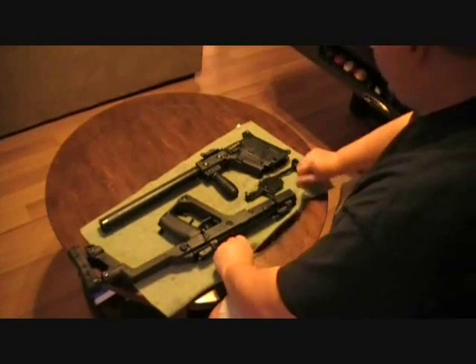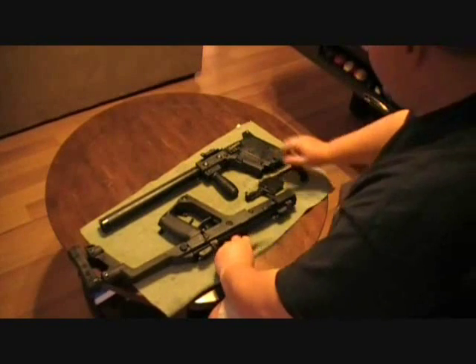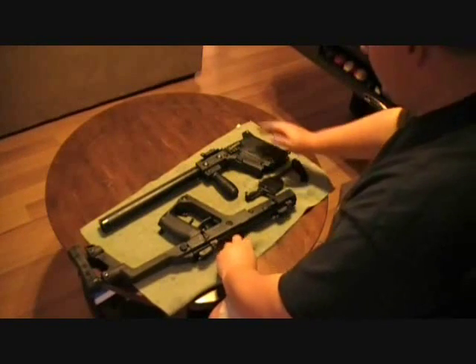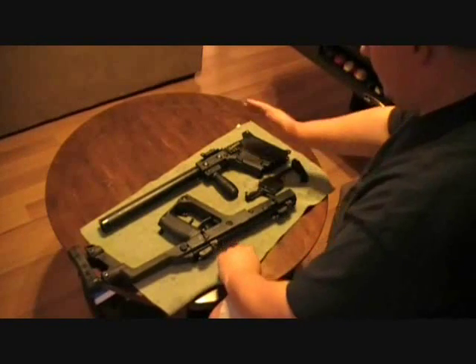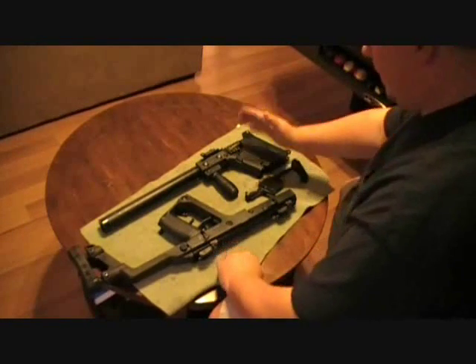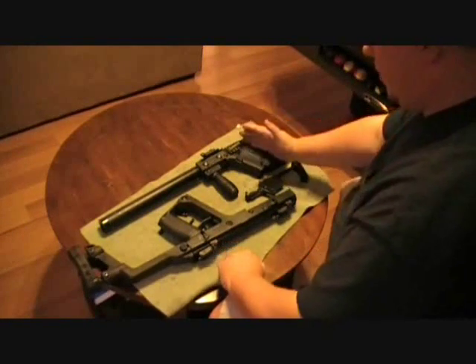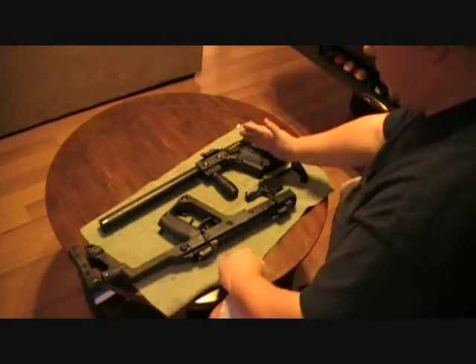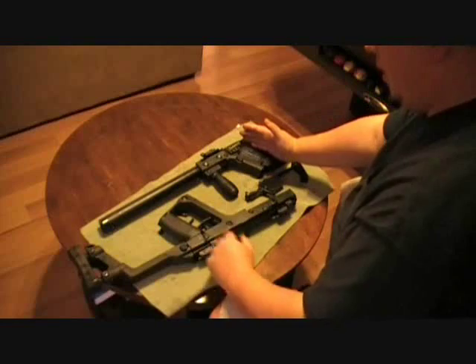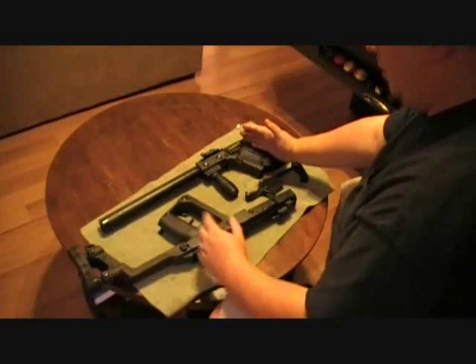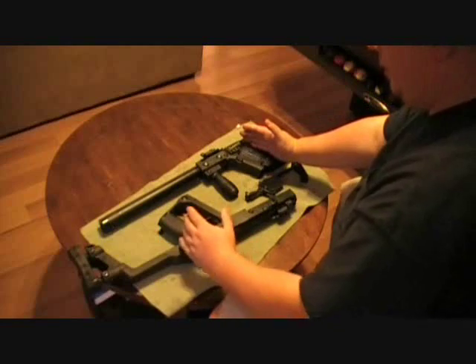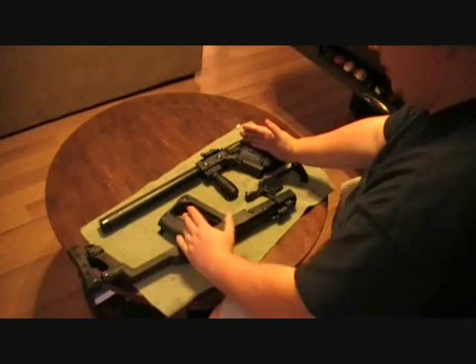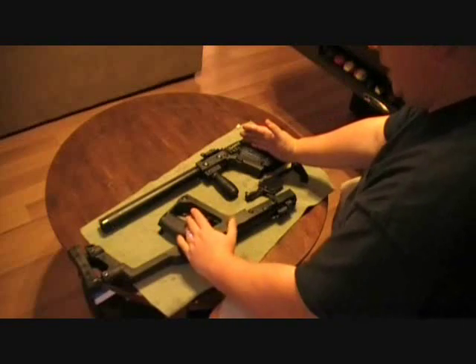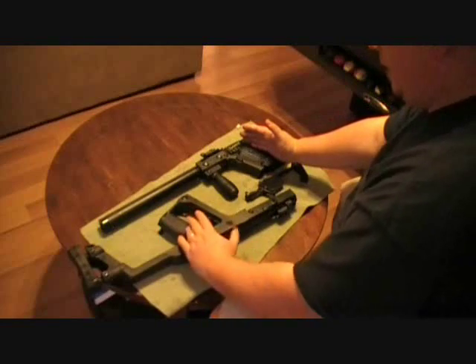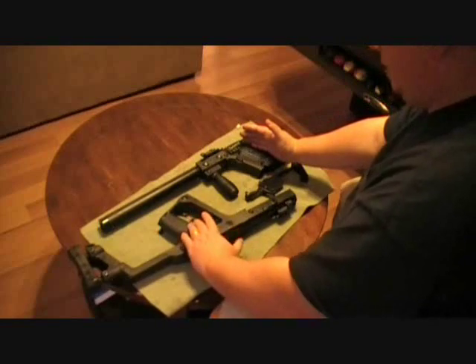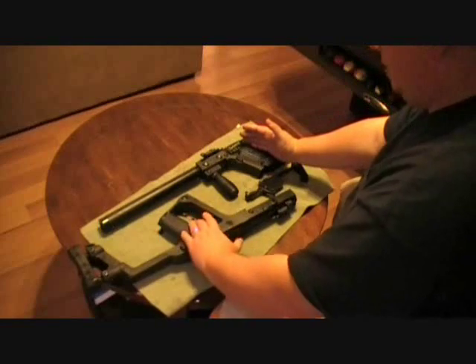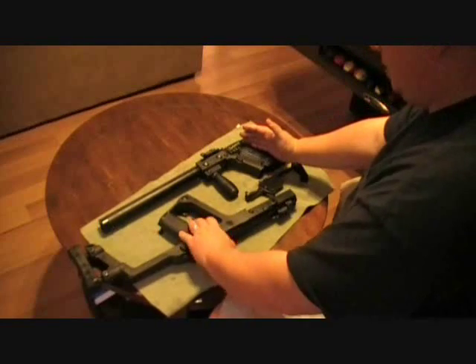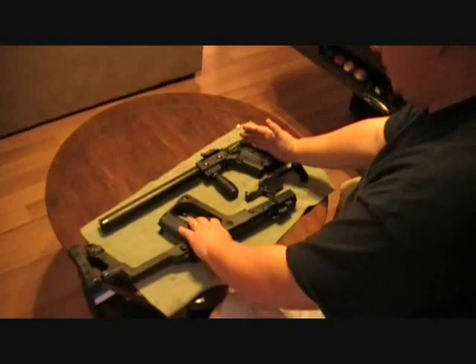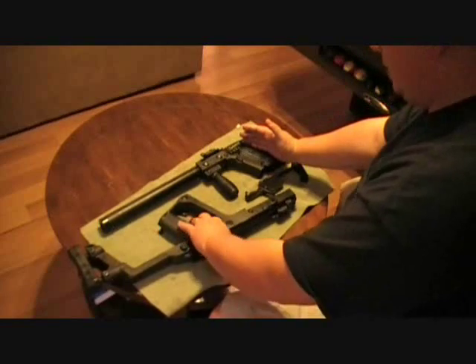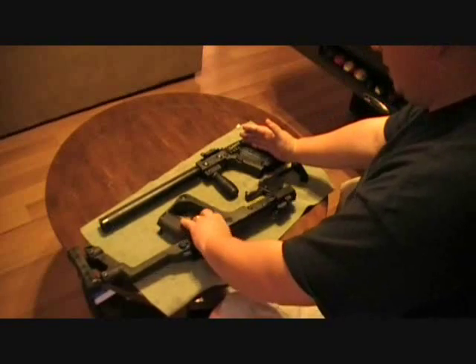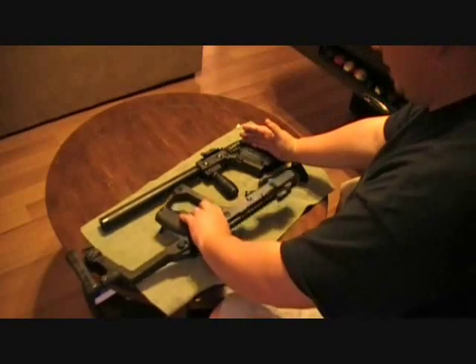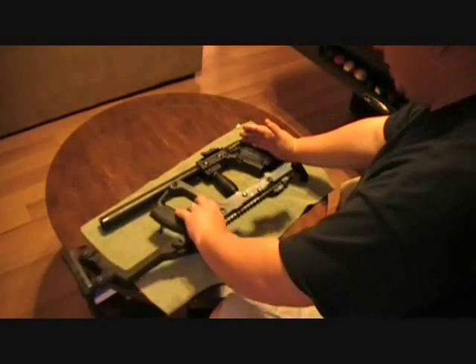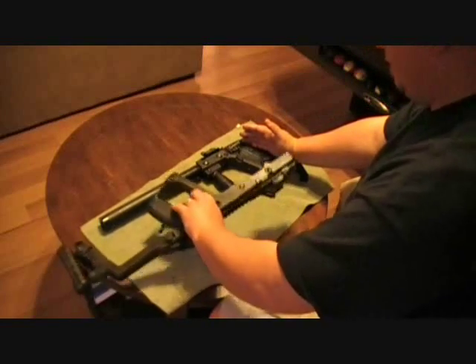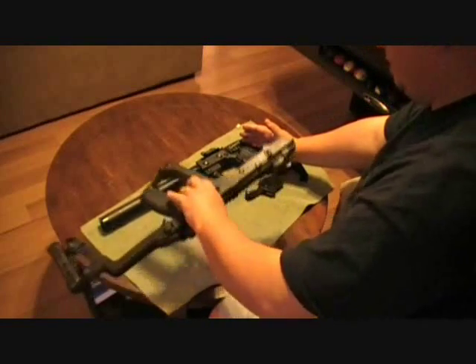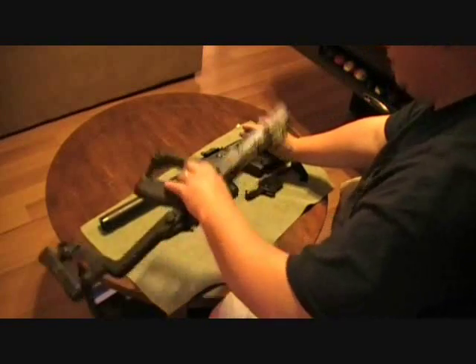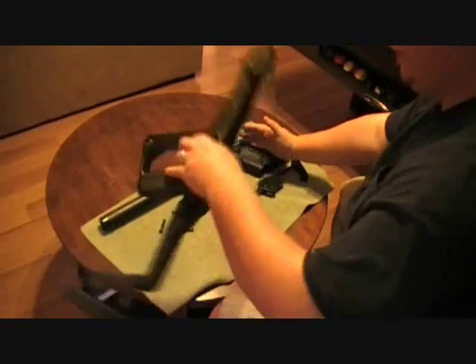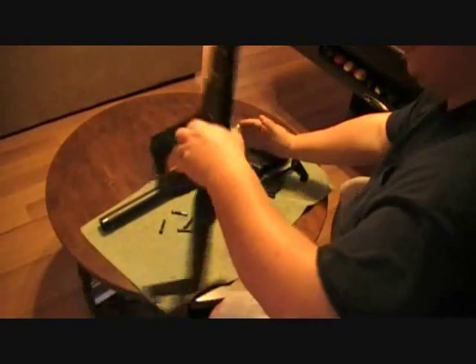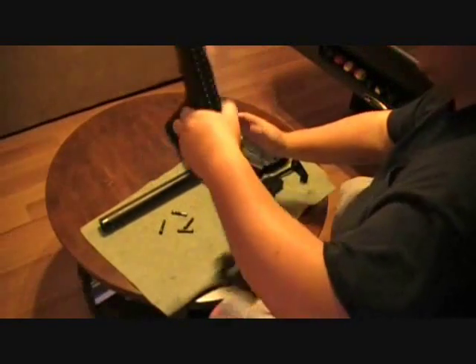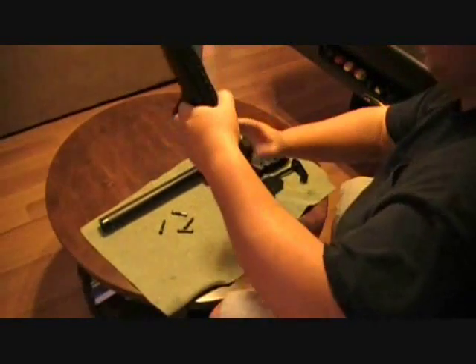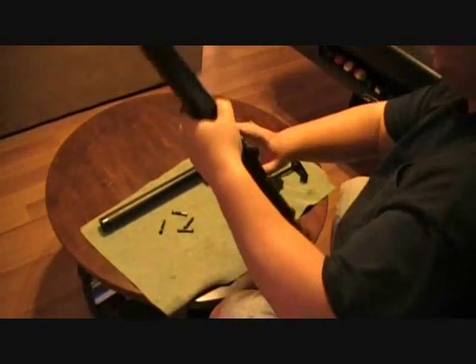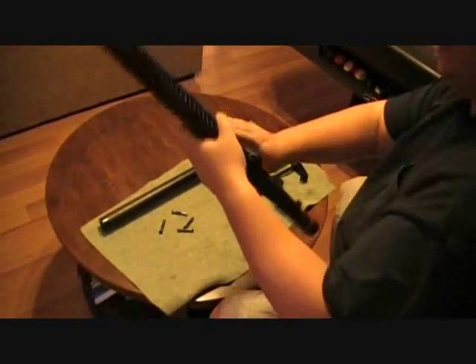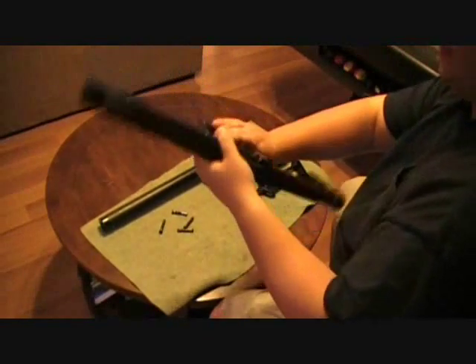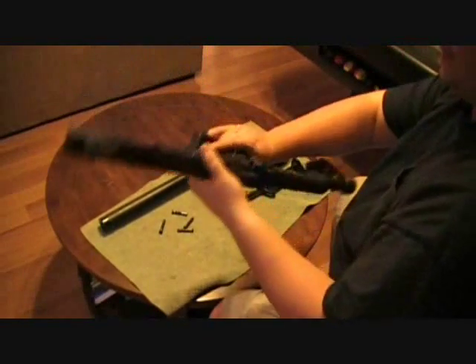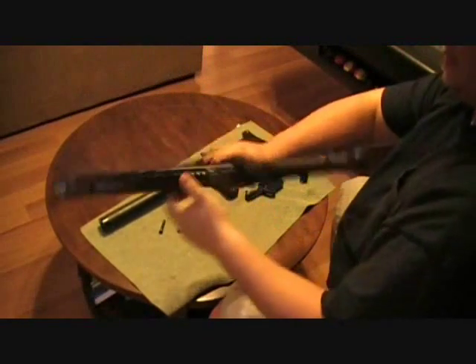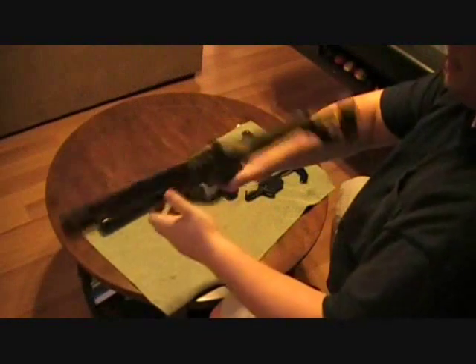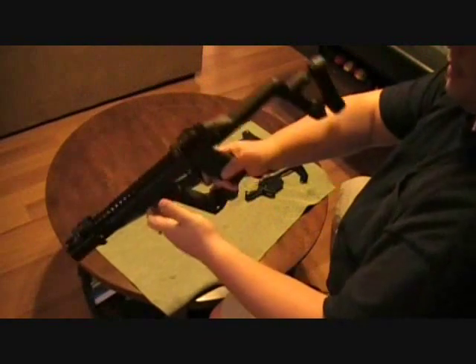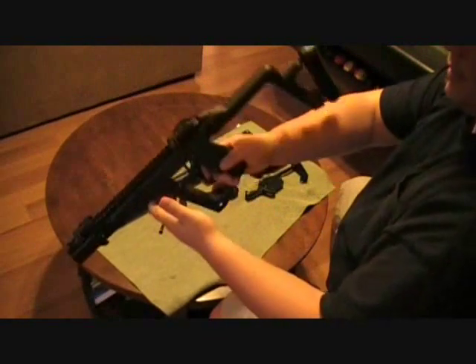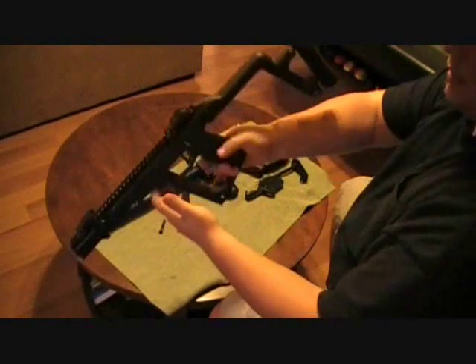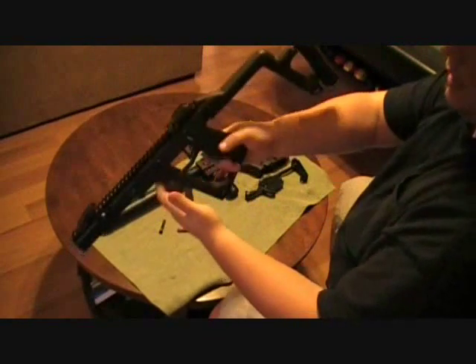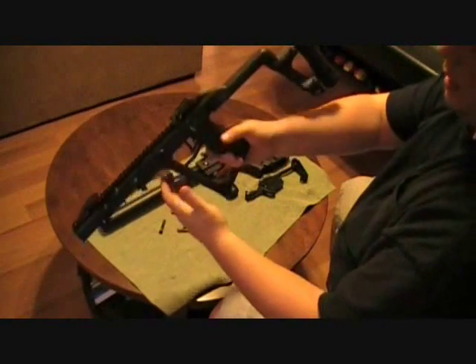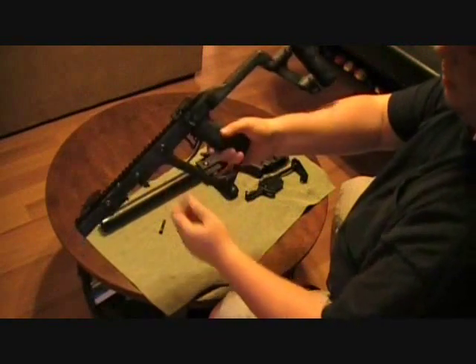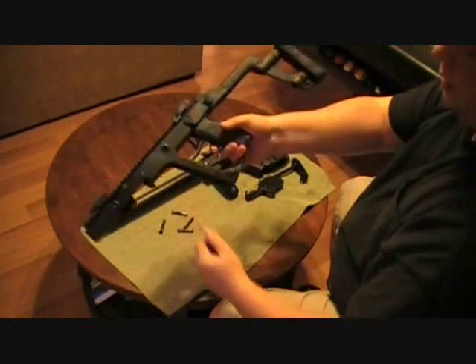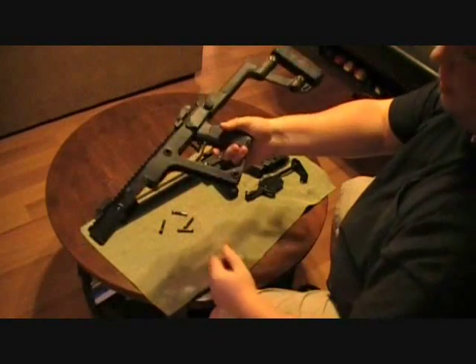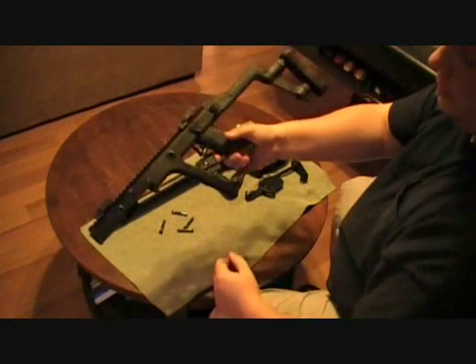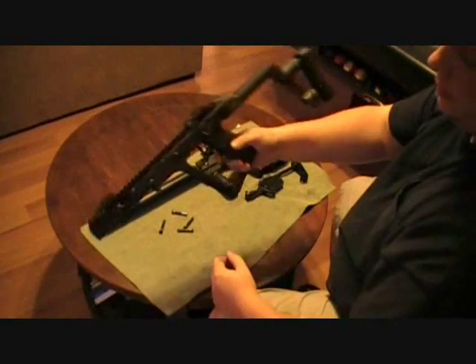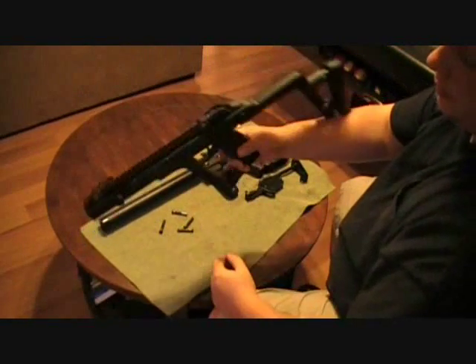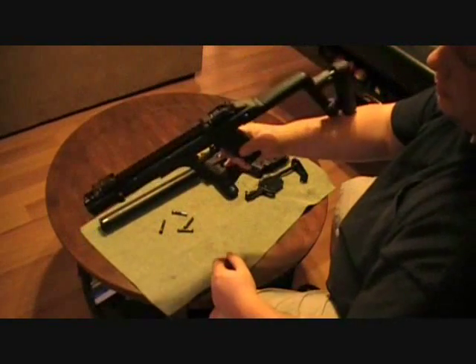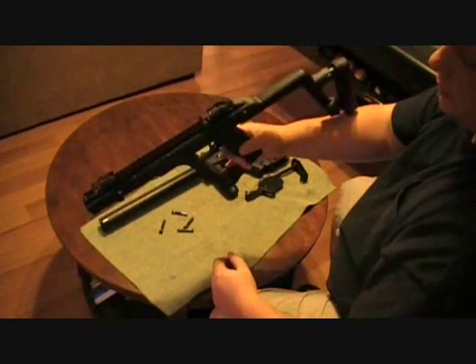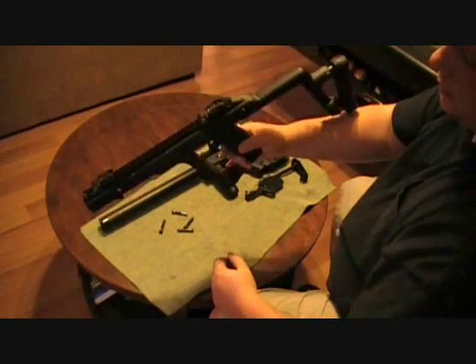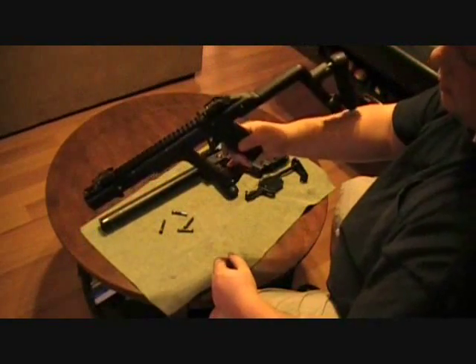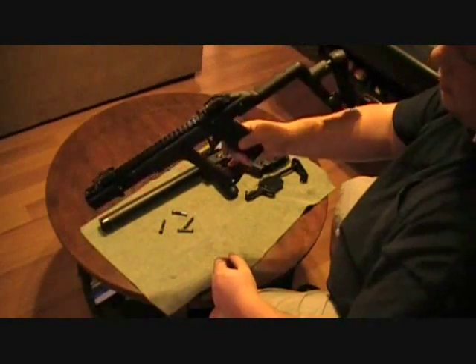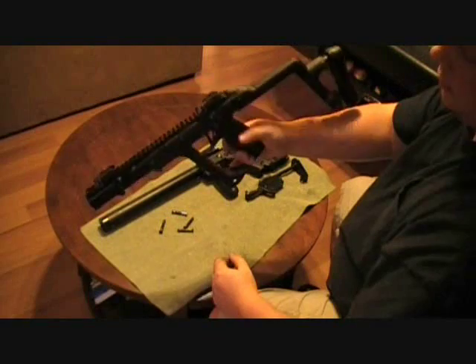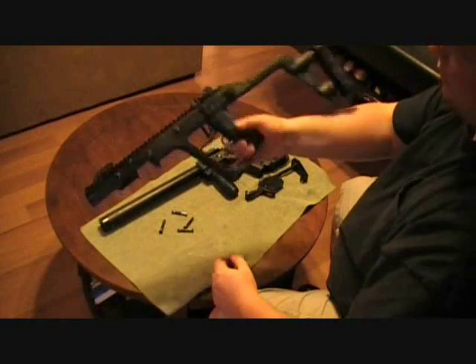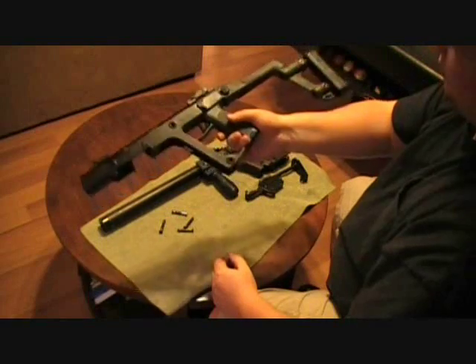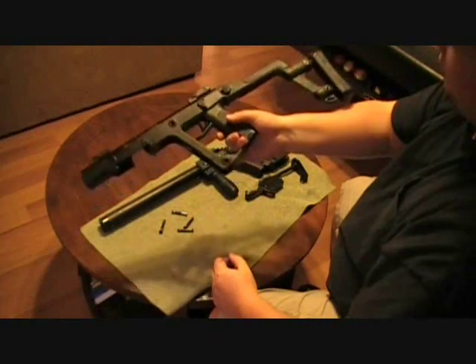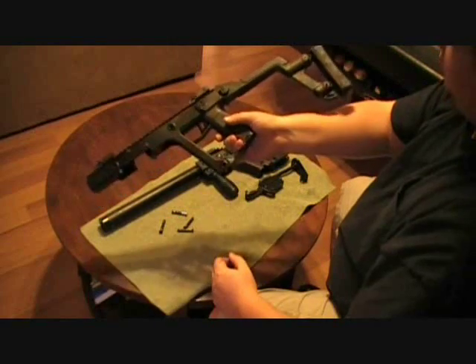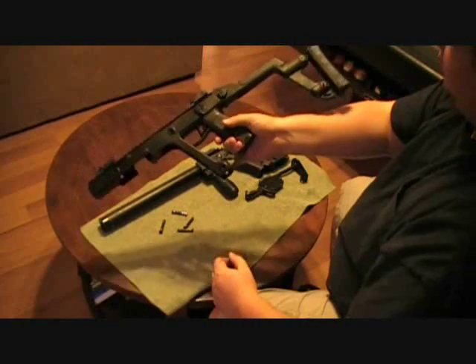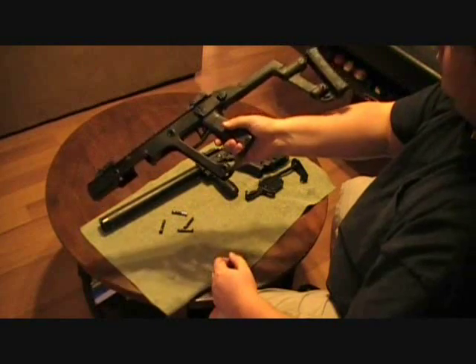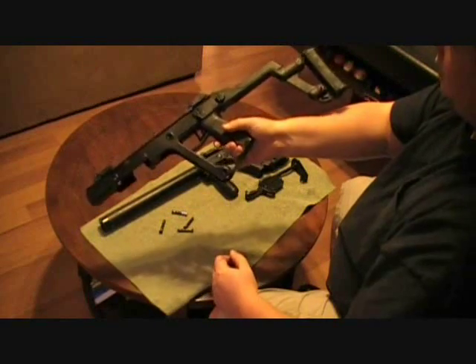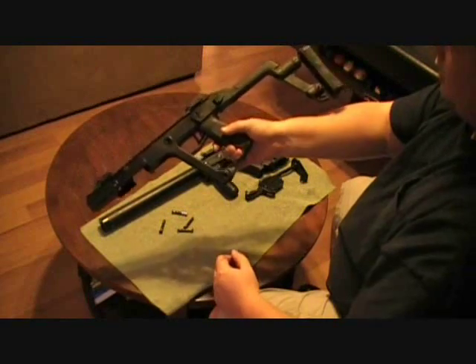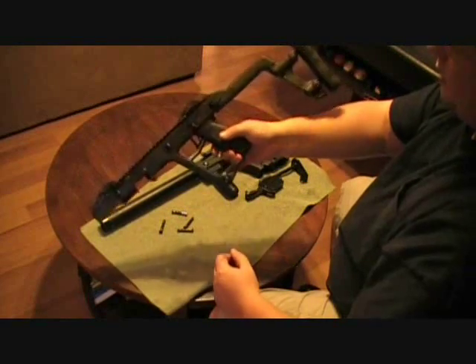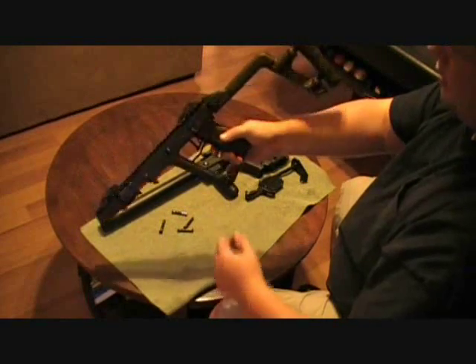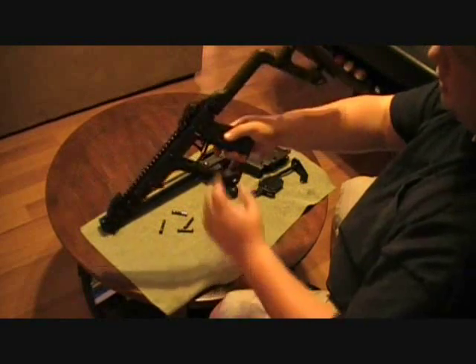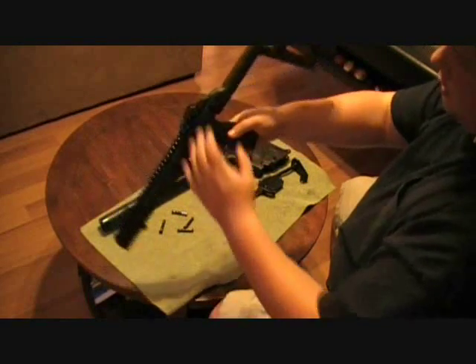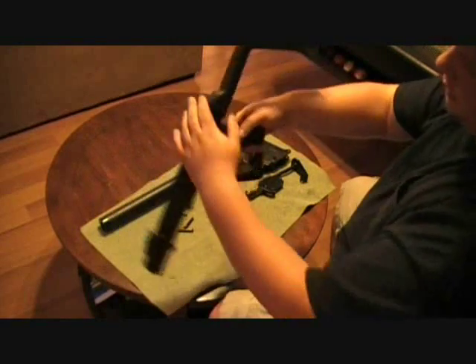This is a polymer frame. This is the upper.